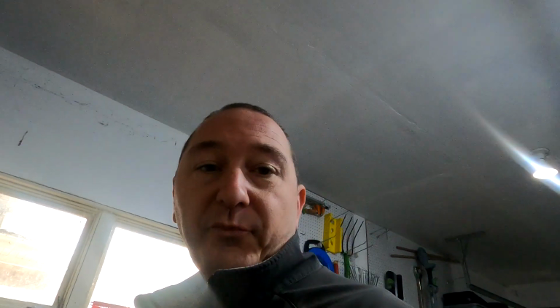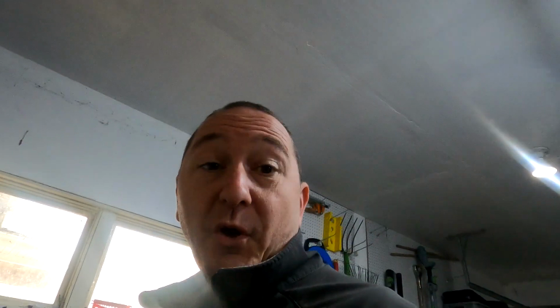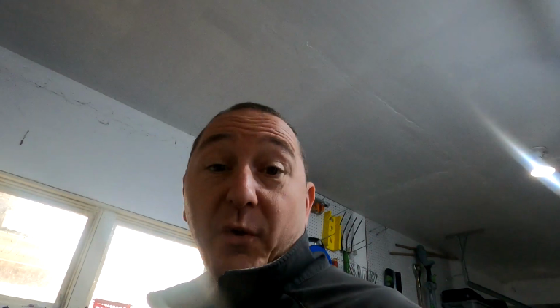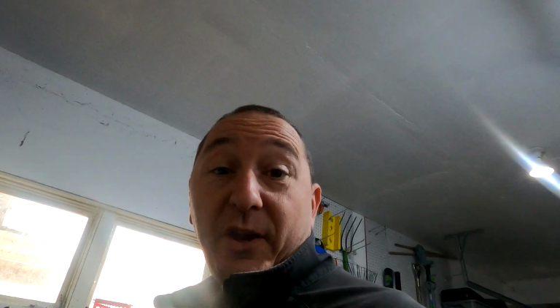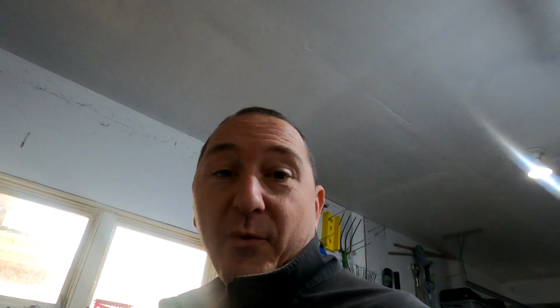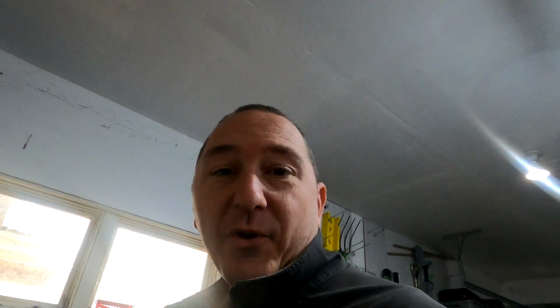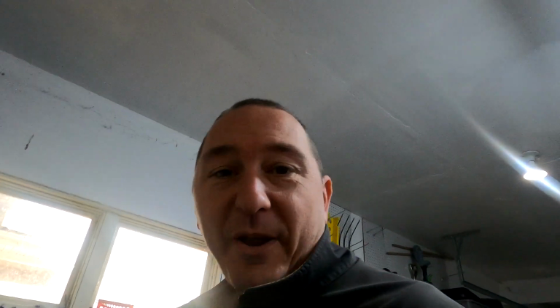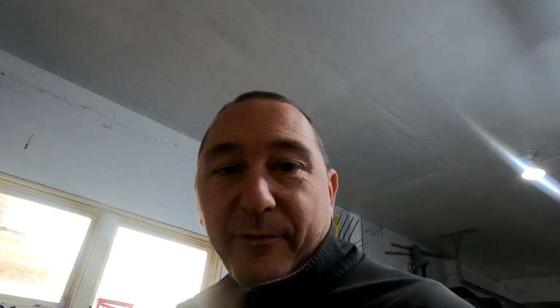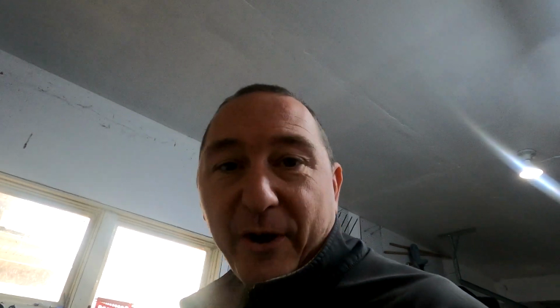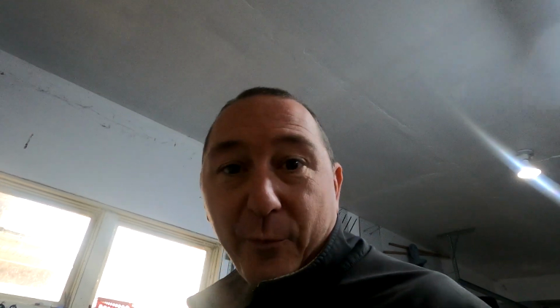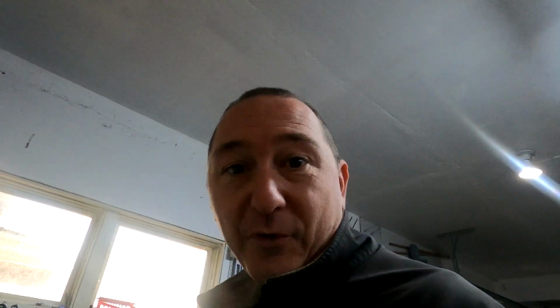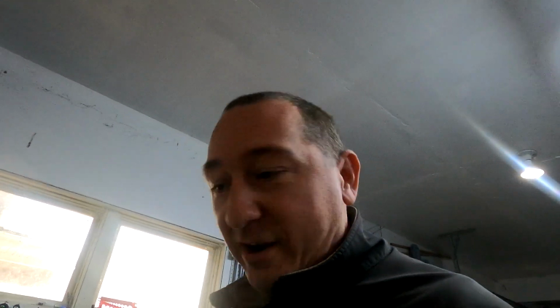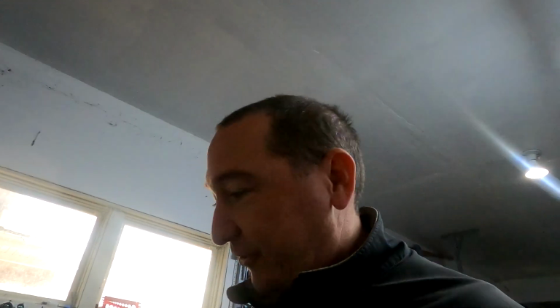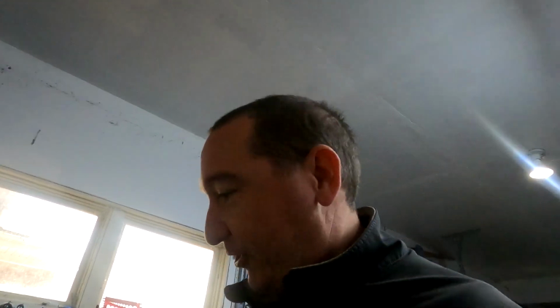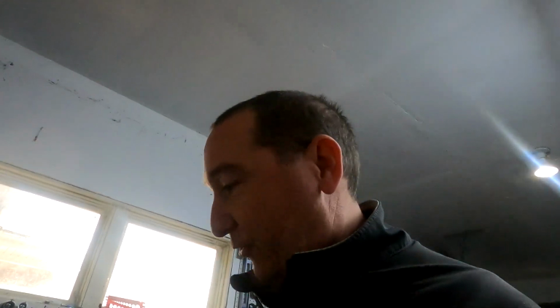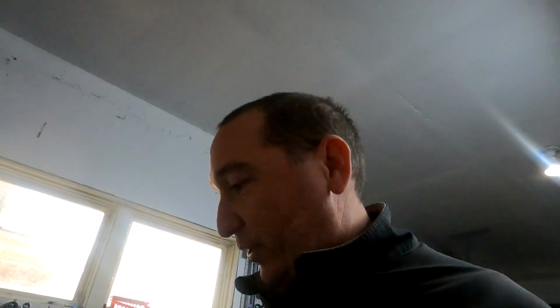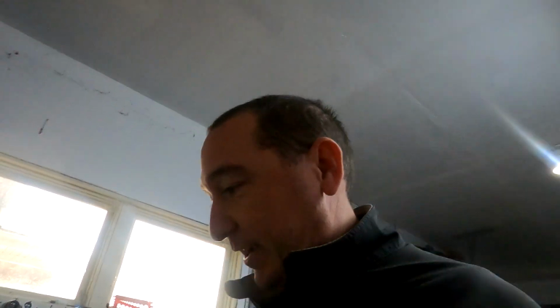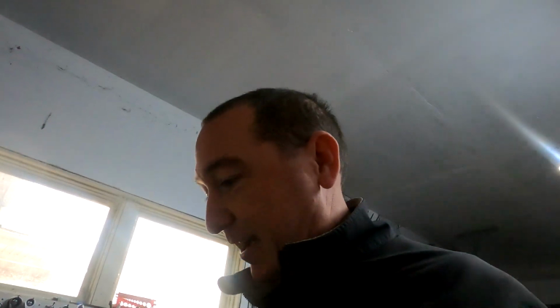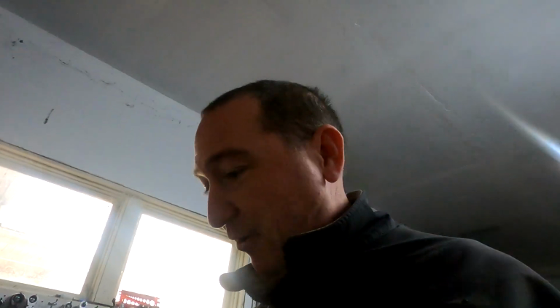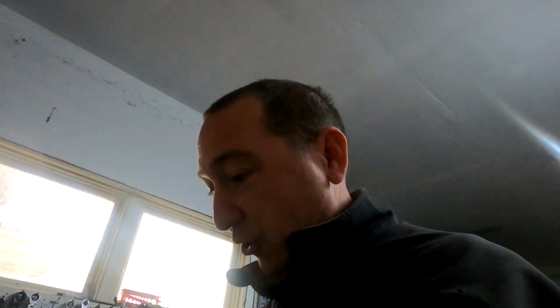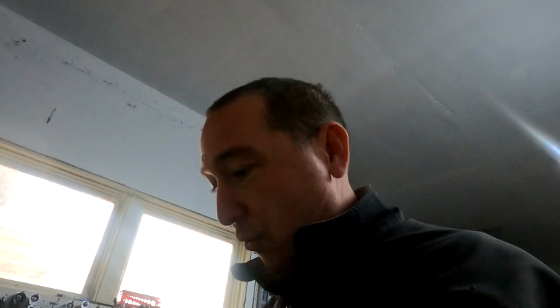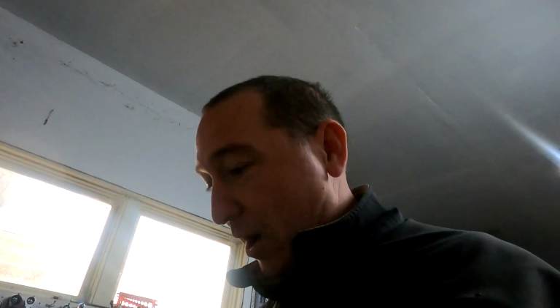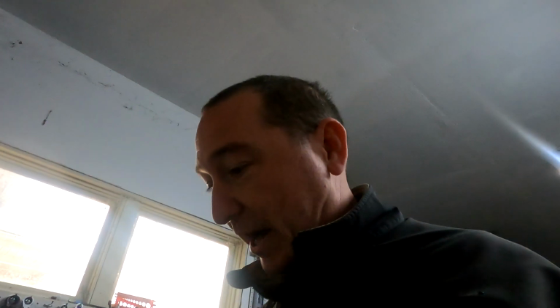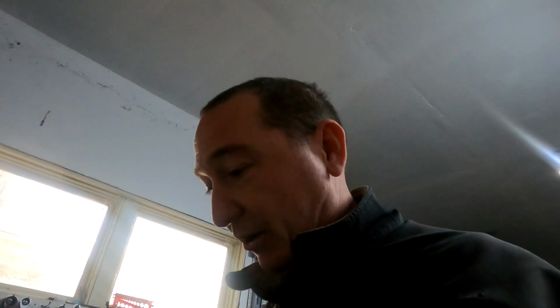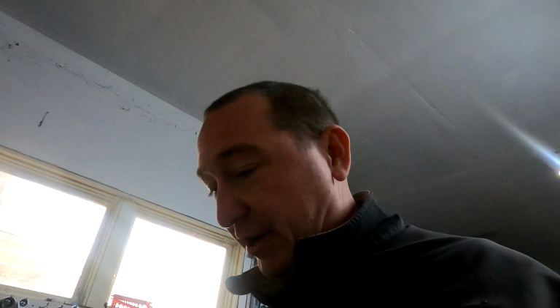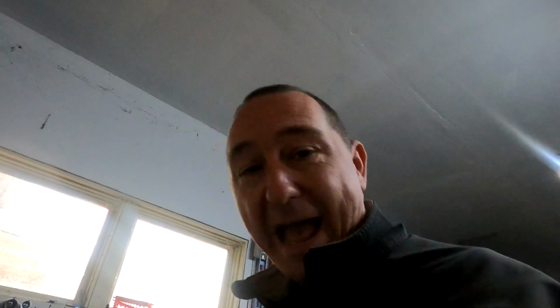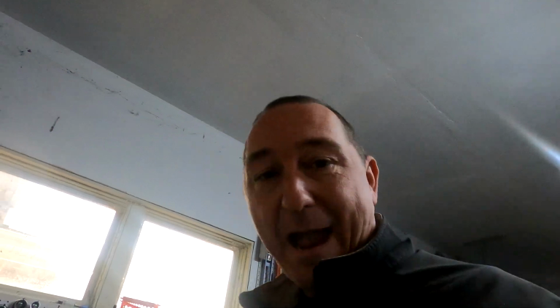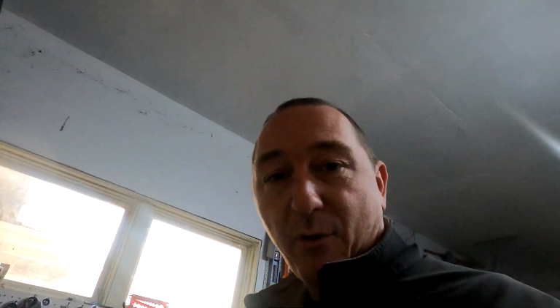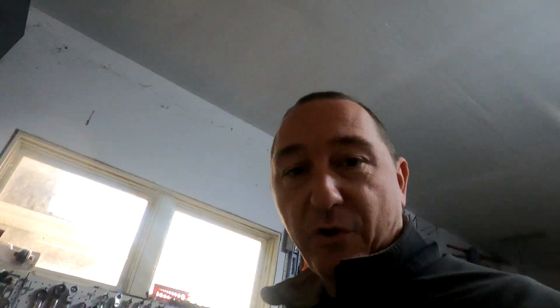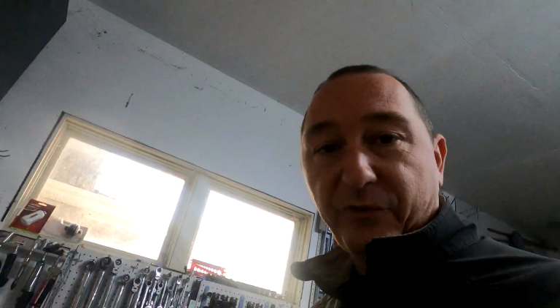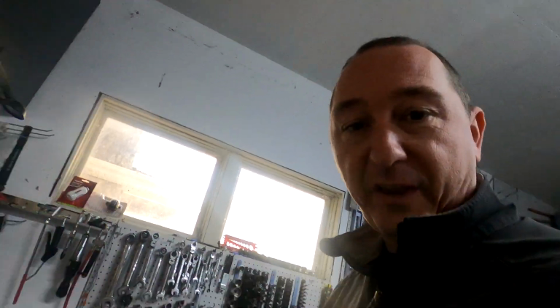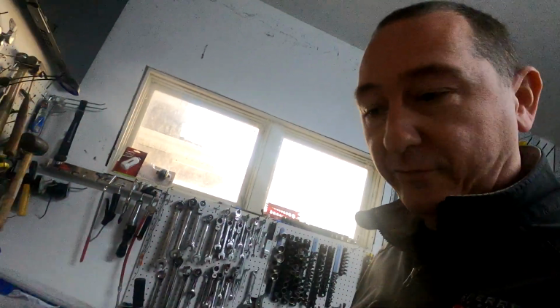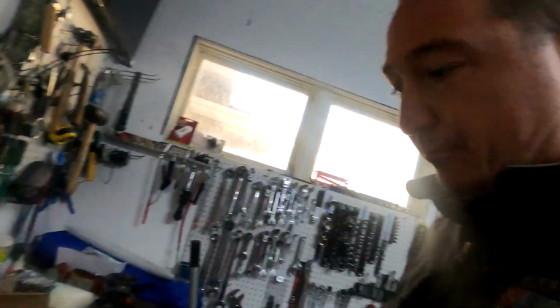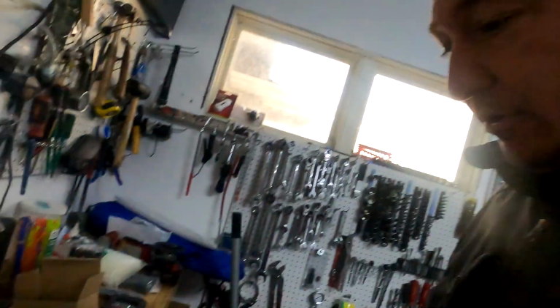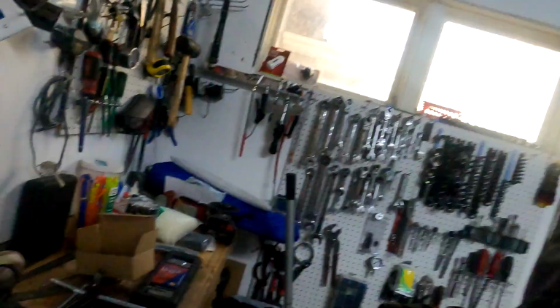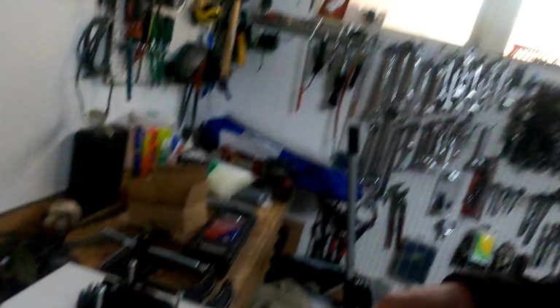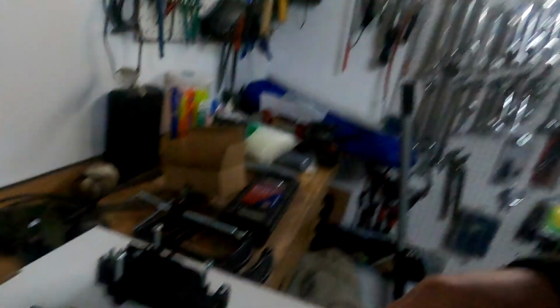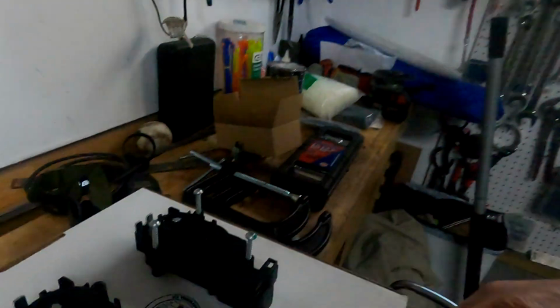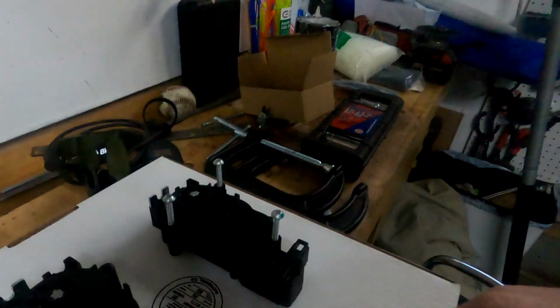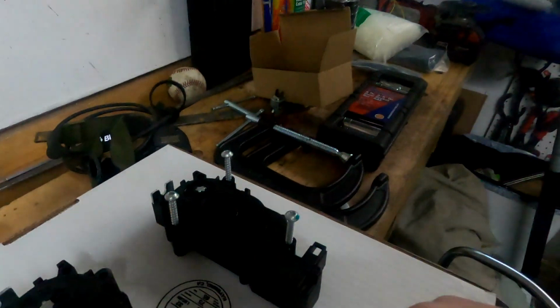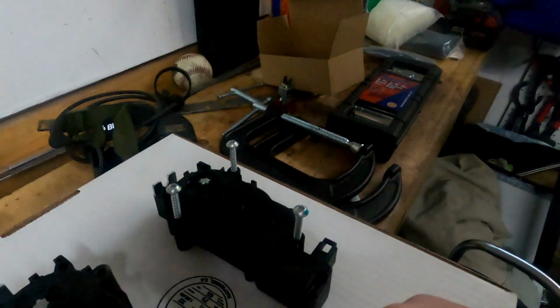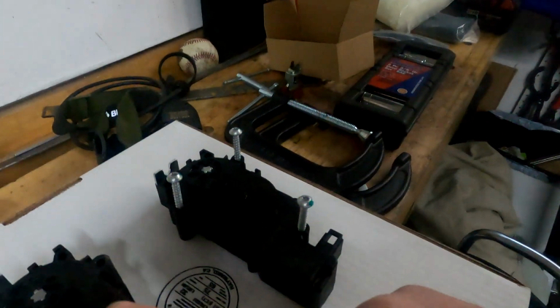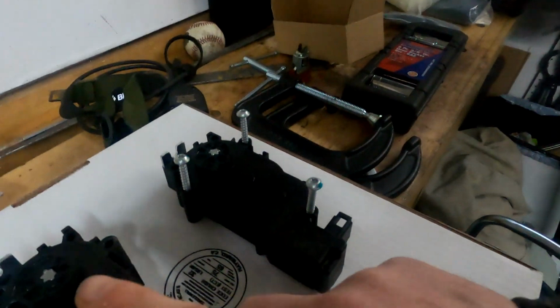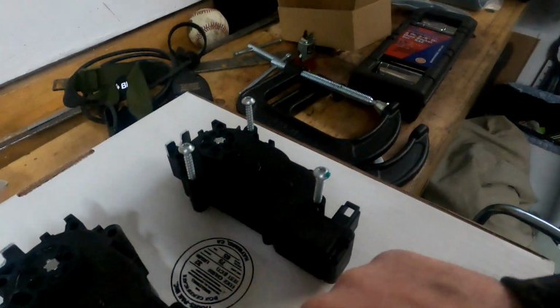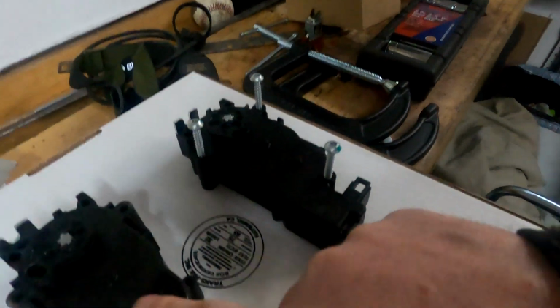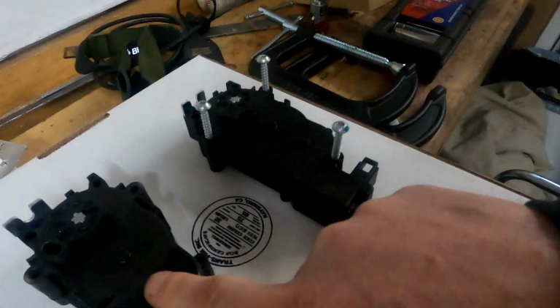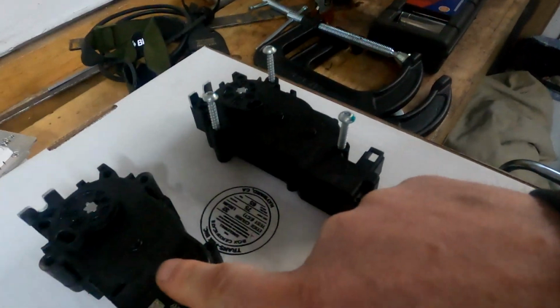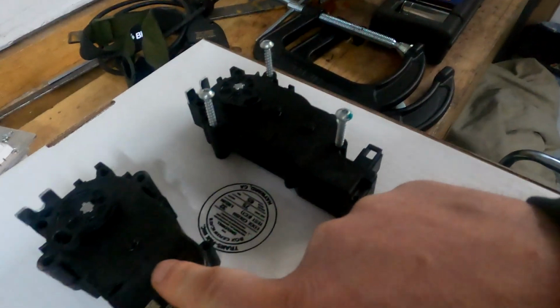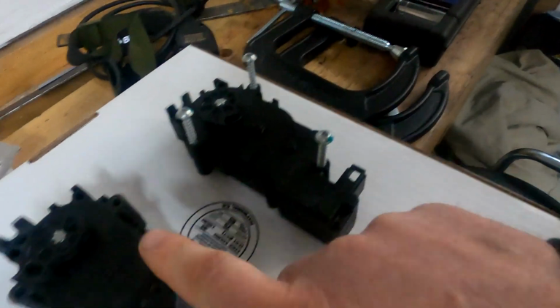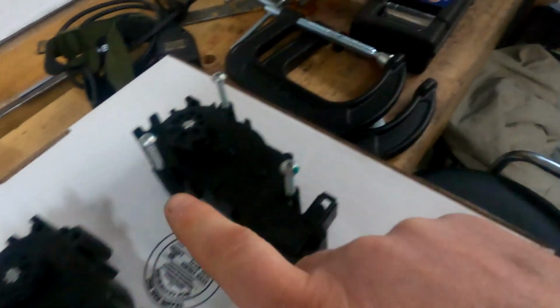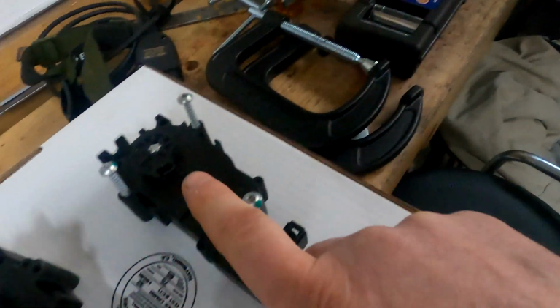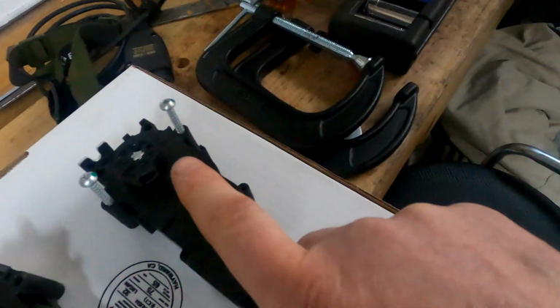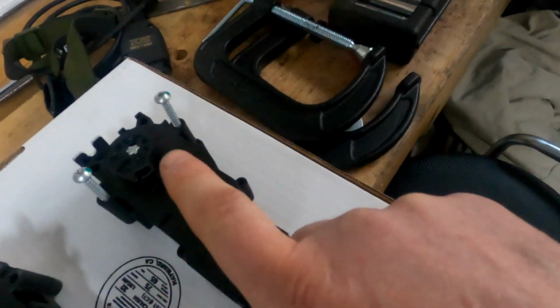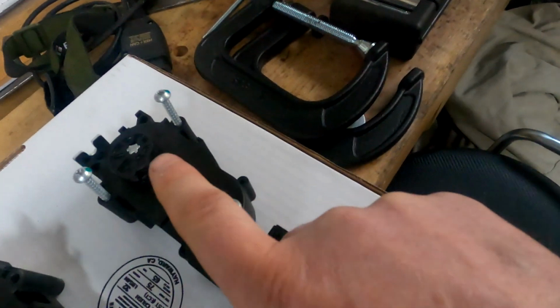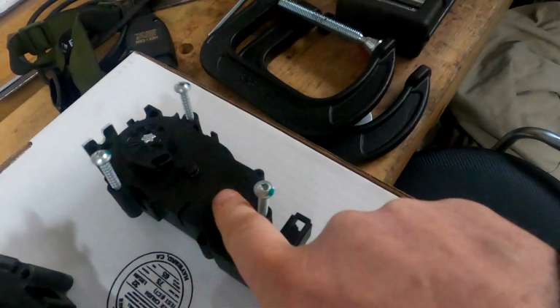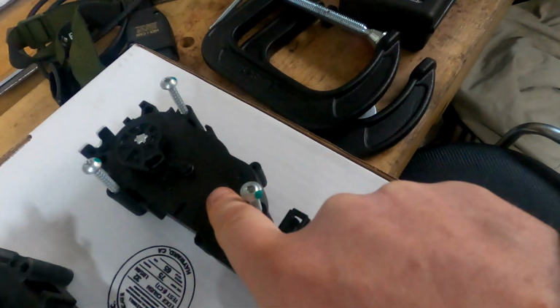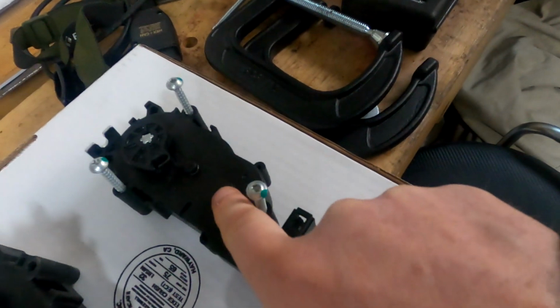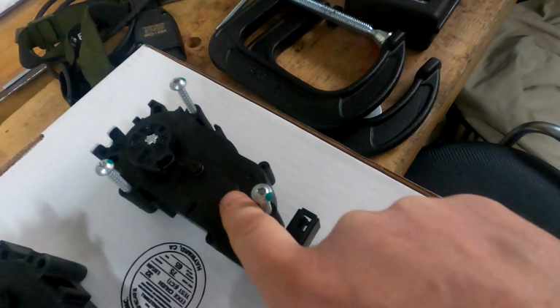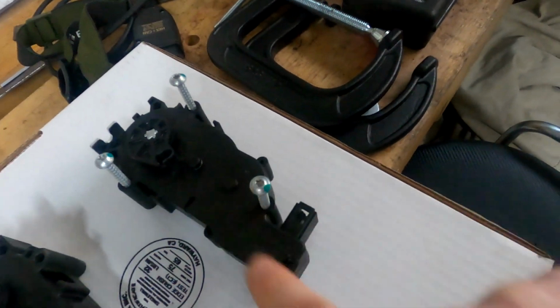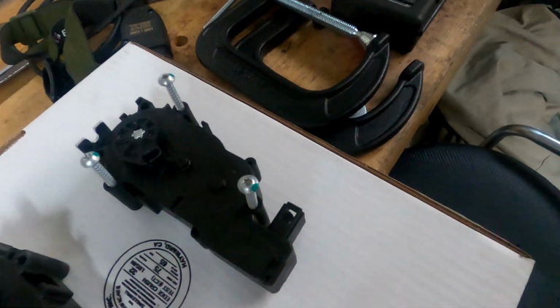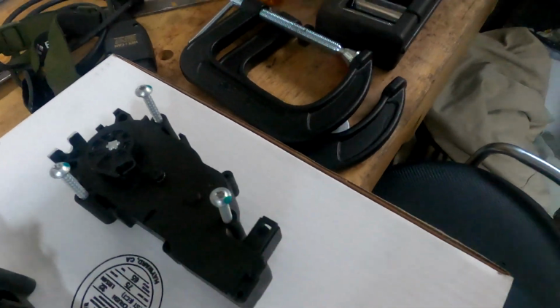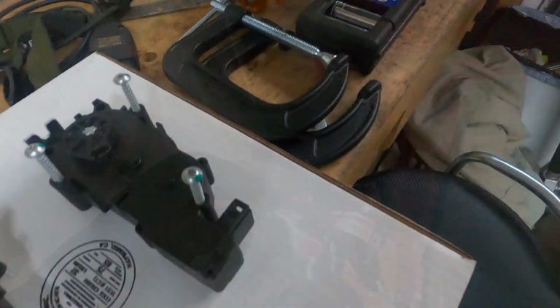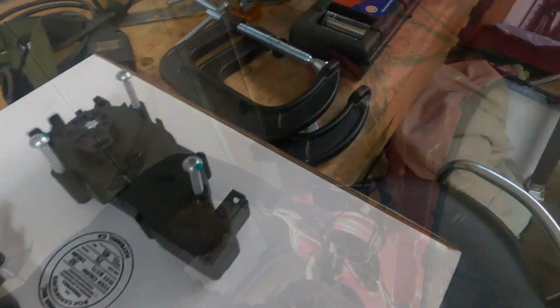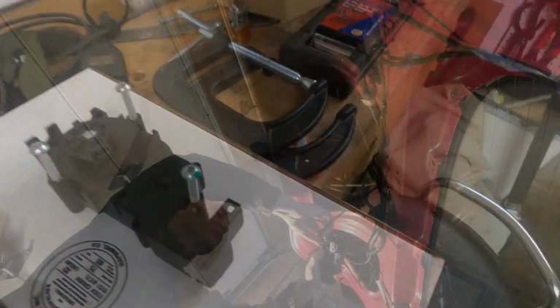Welcome back to my home garage — we have acquired our new Tesla part. Here's the new one, here's the old one.